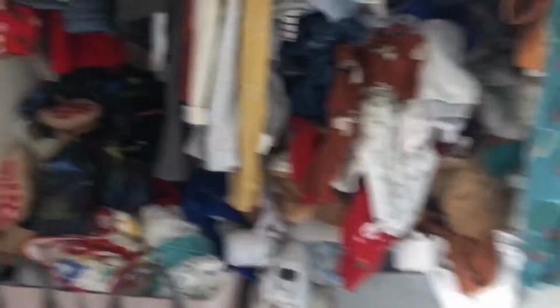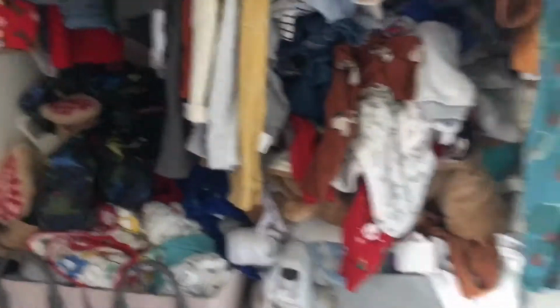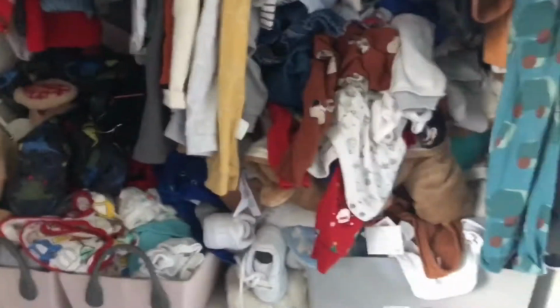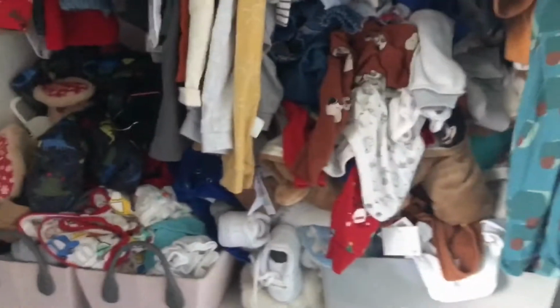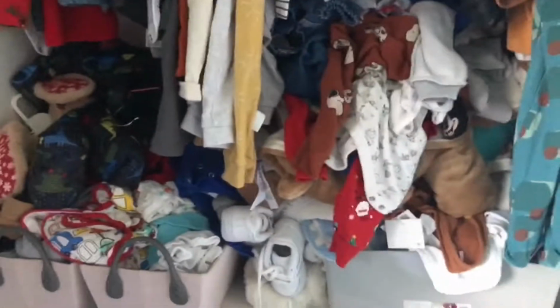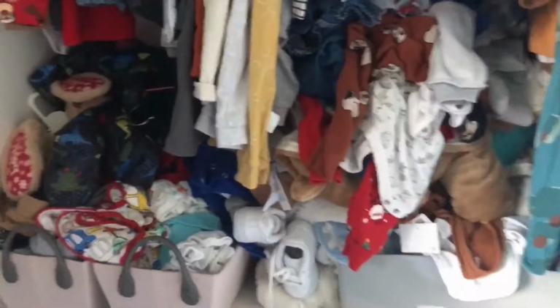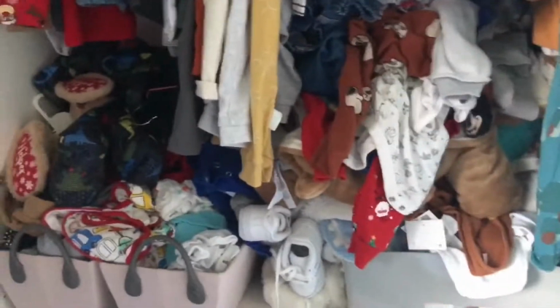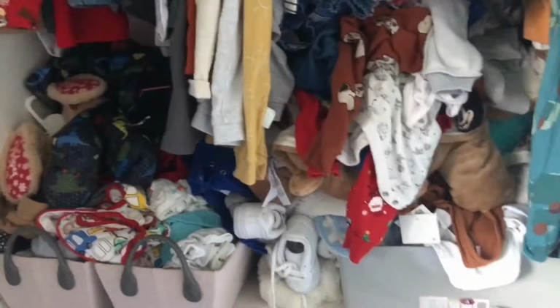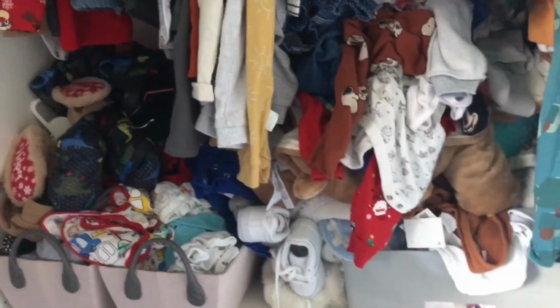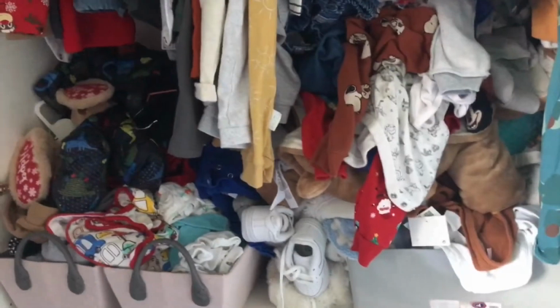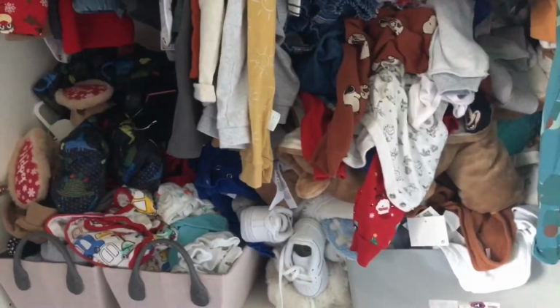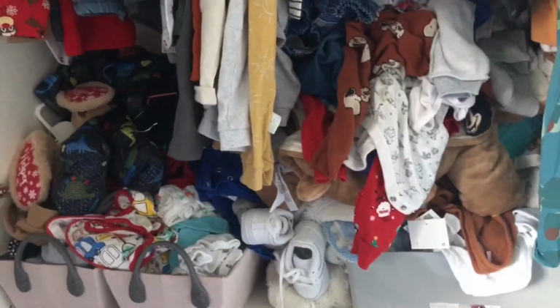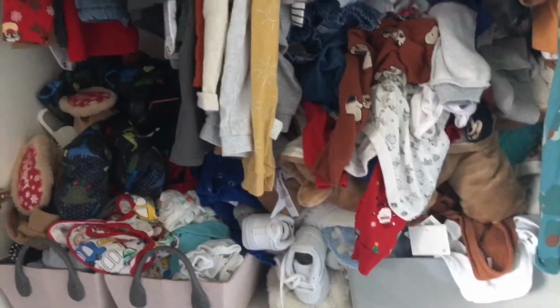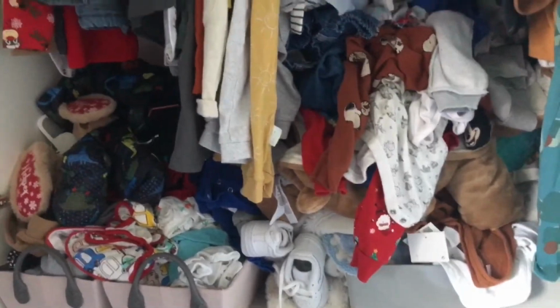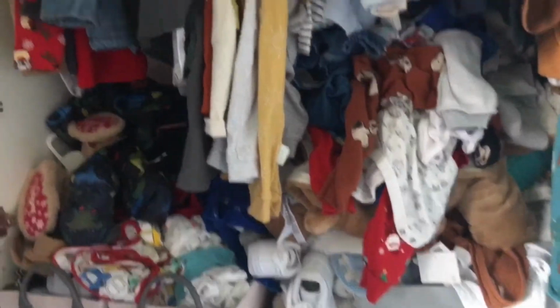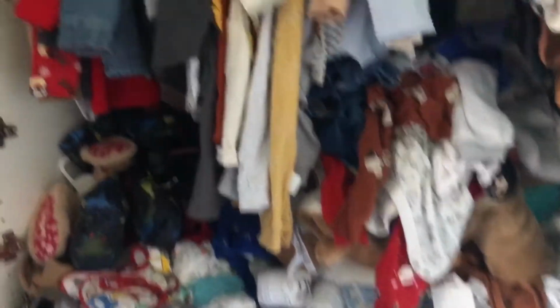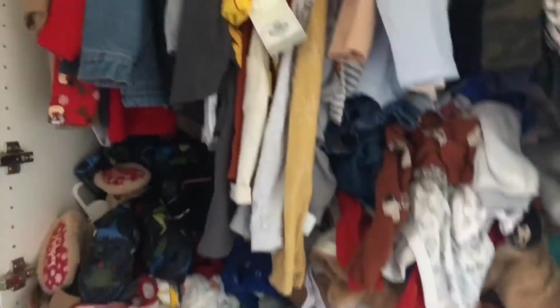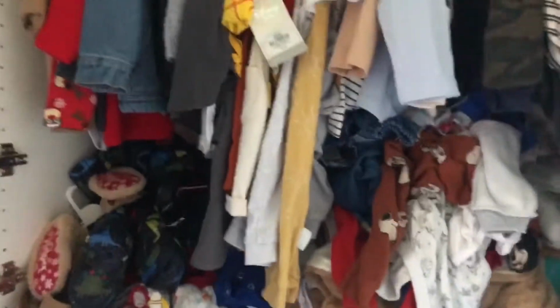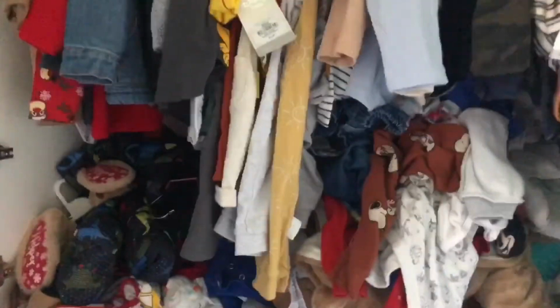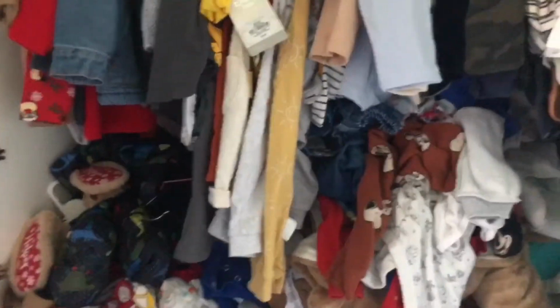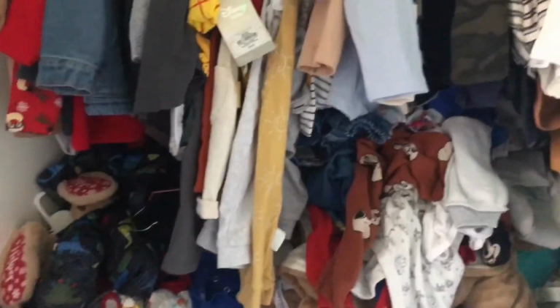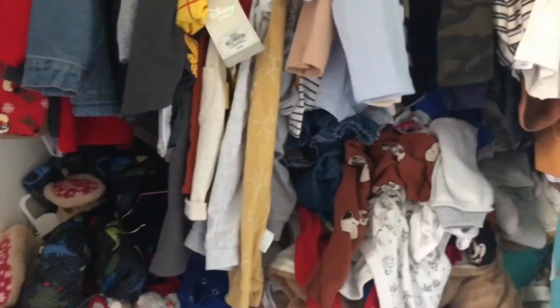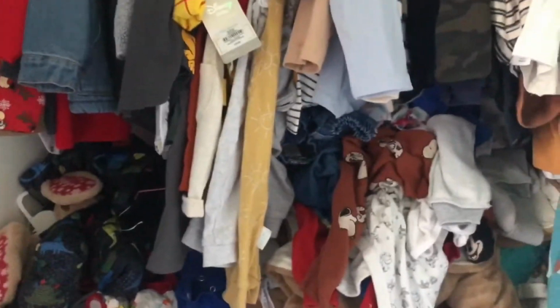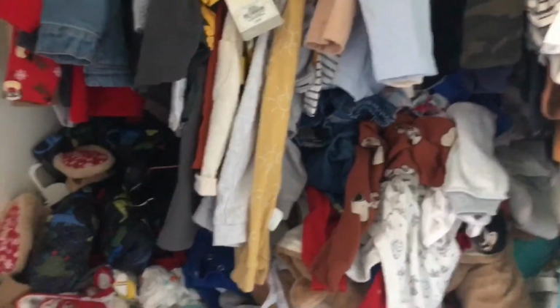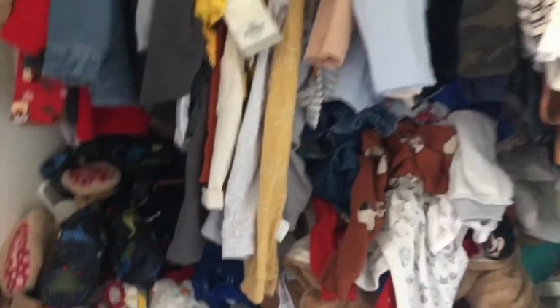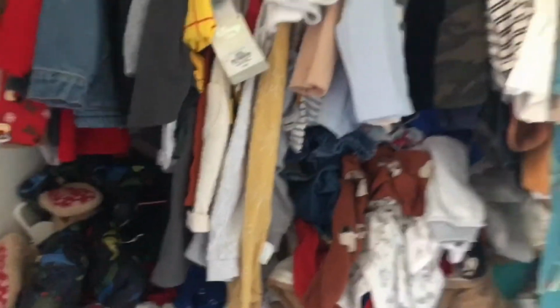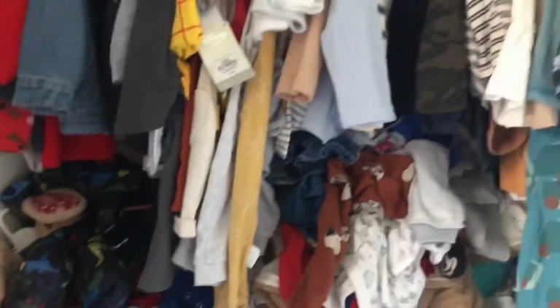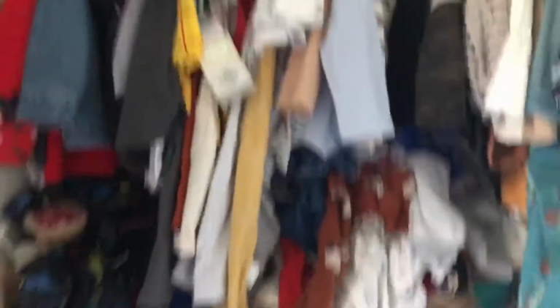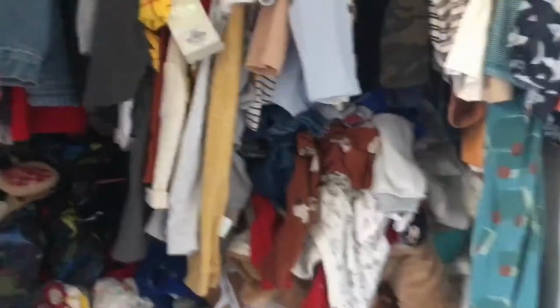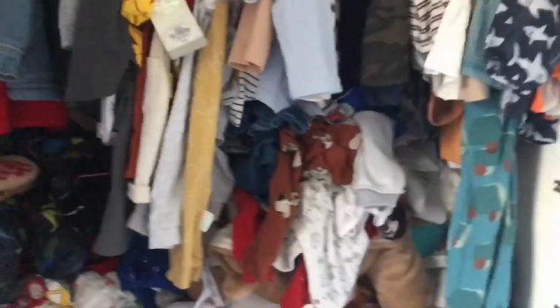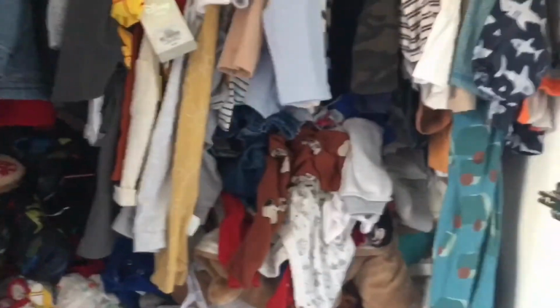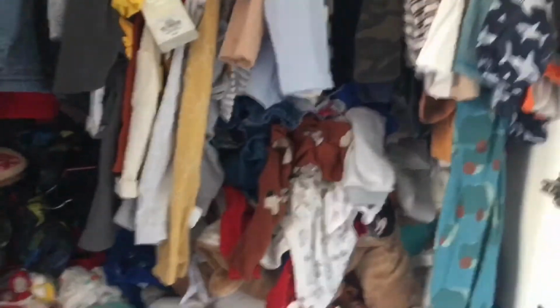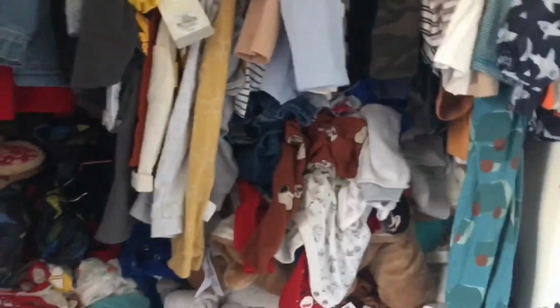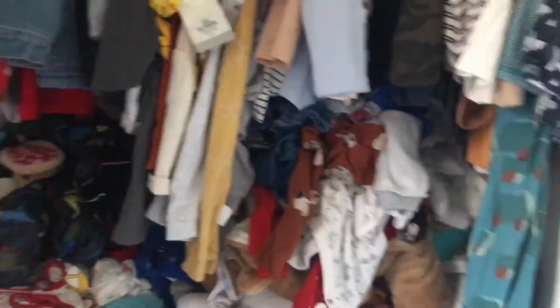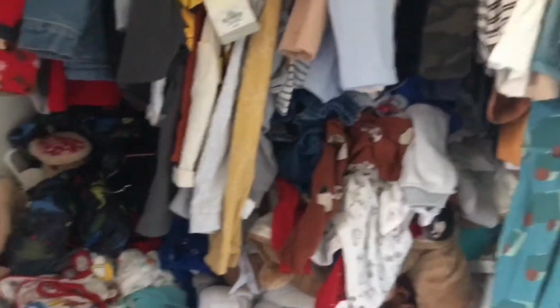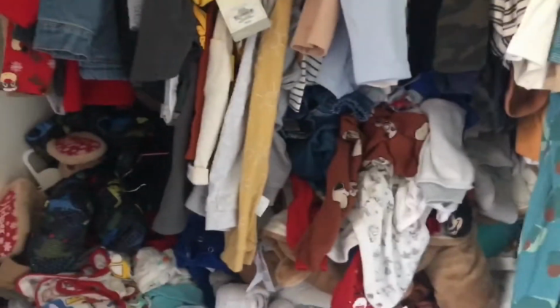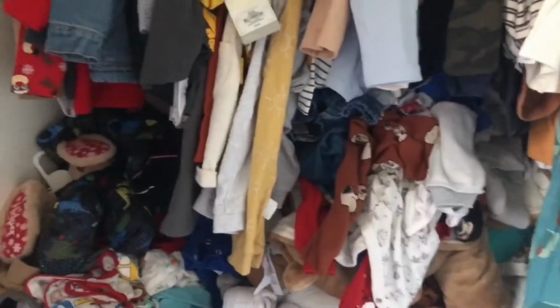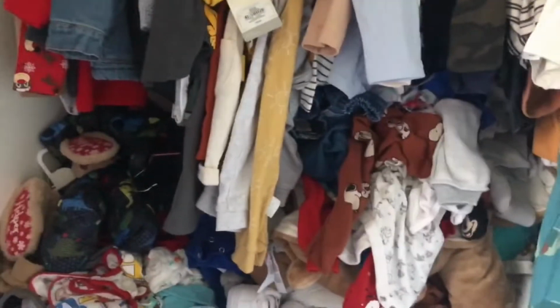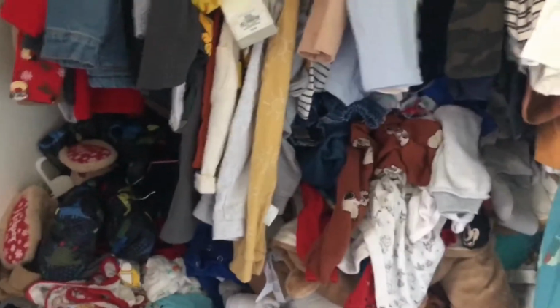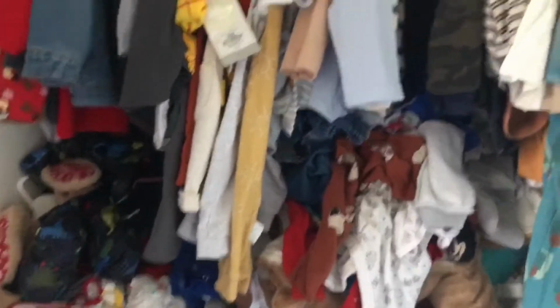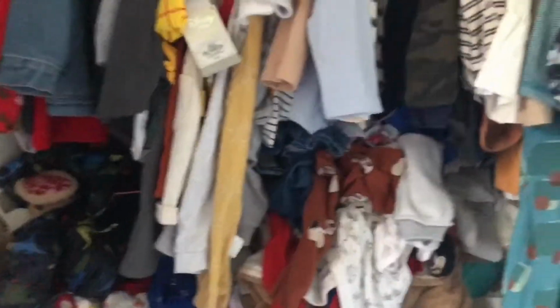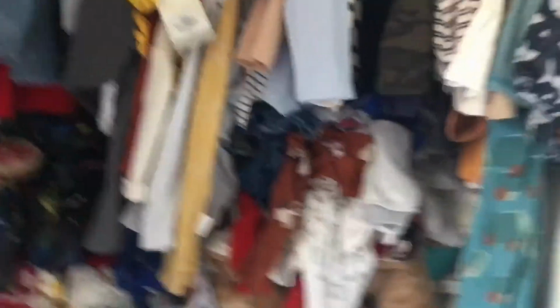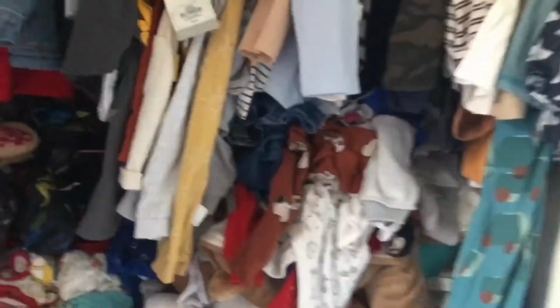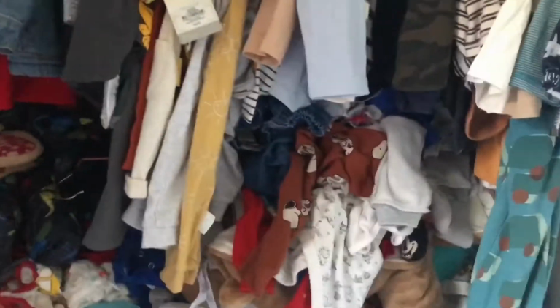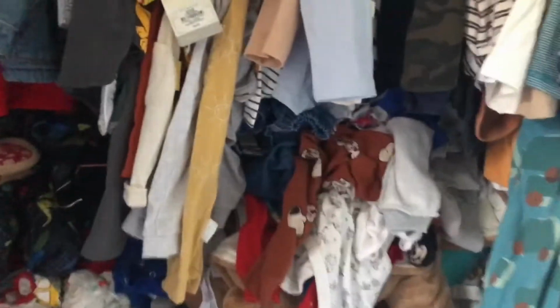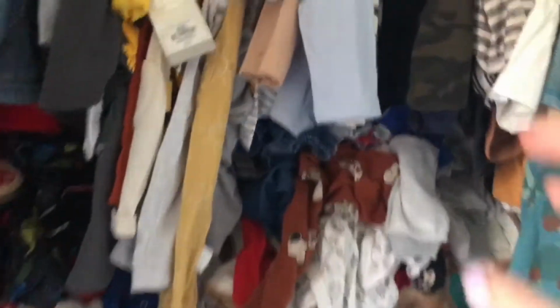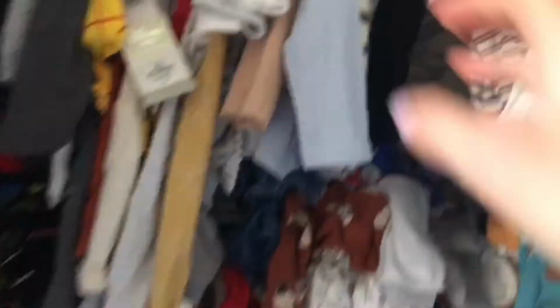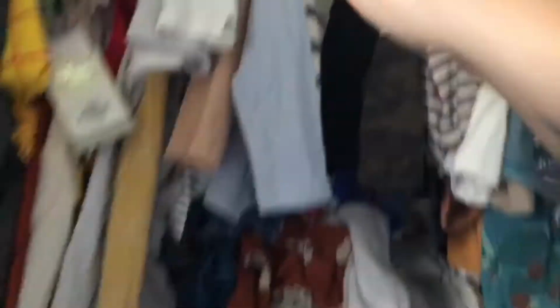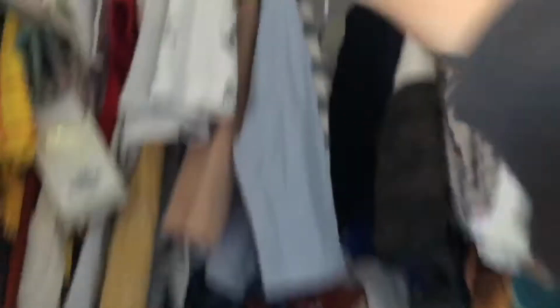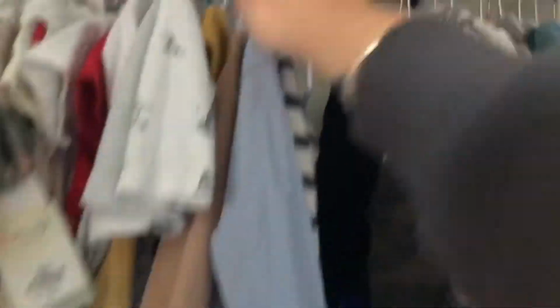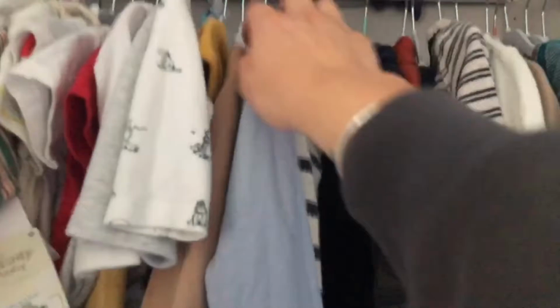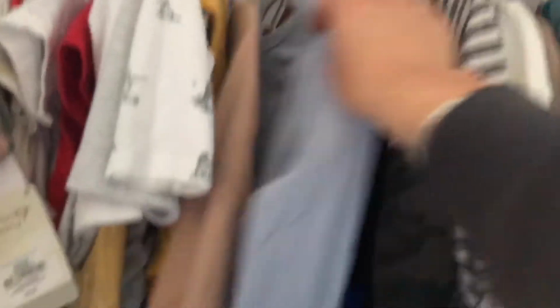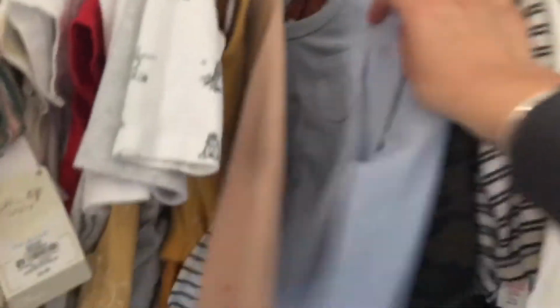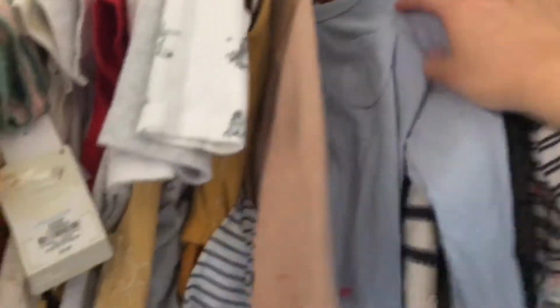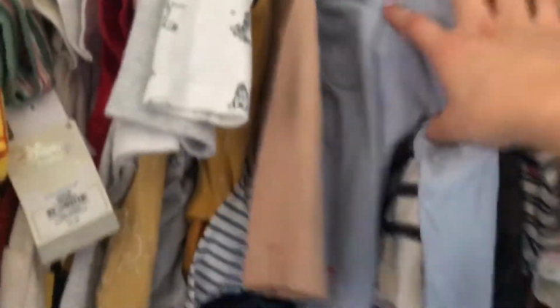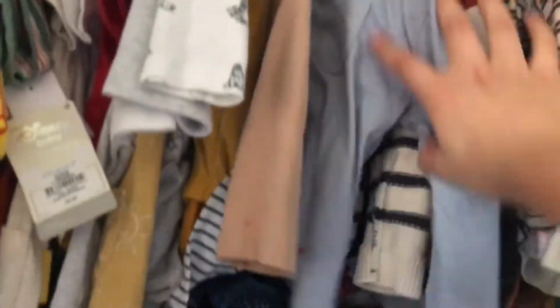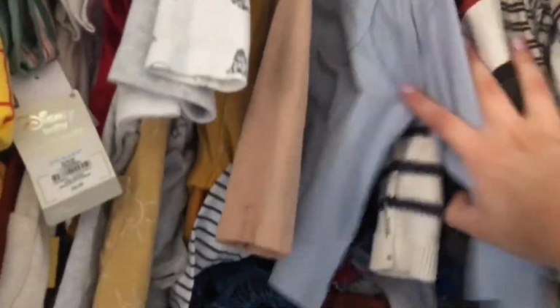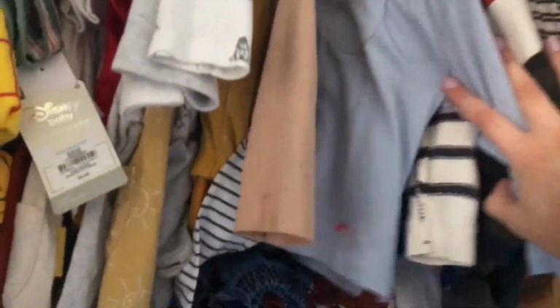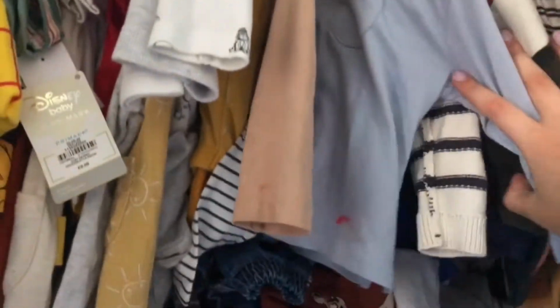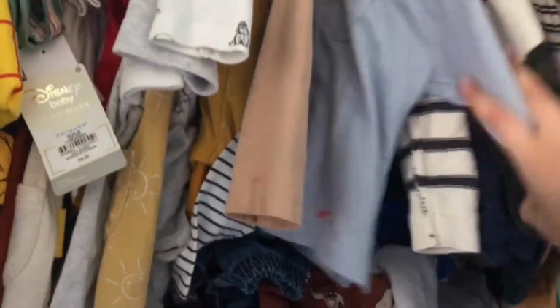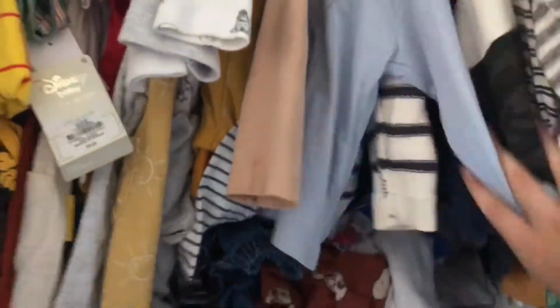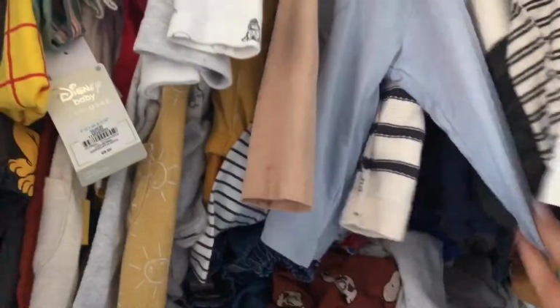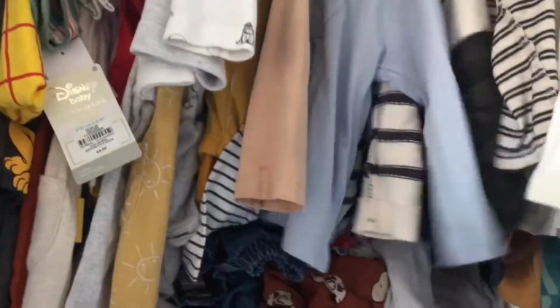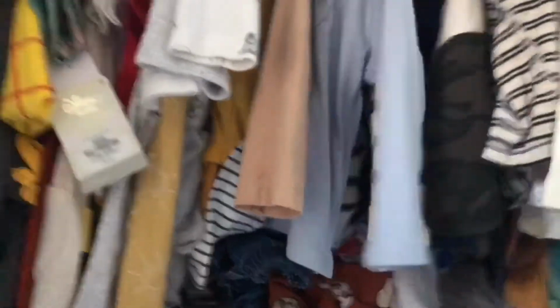He has so many clothes, it's actually unbelievable. I'm going to show you how I organize everything and why it's so easy for me to just get an outfit out and not have to worry.